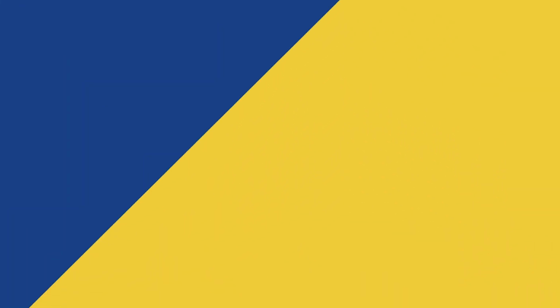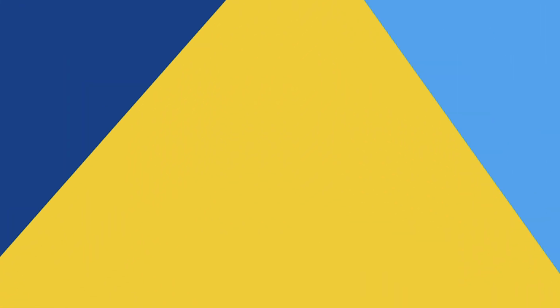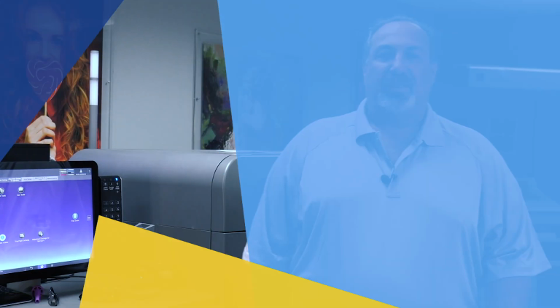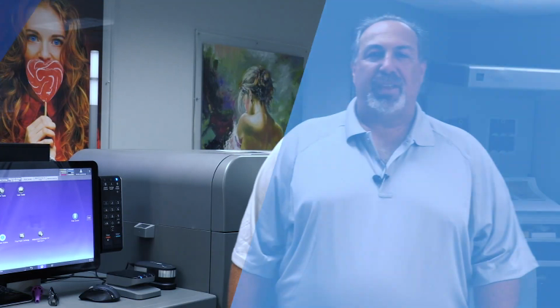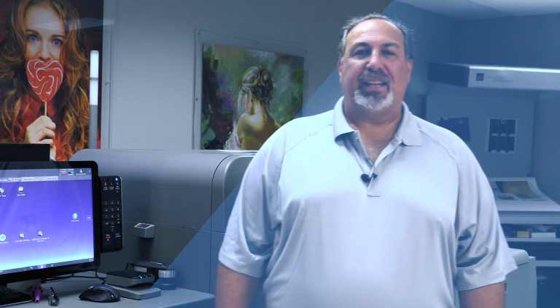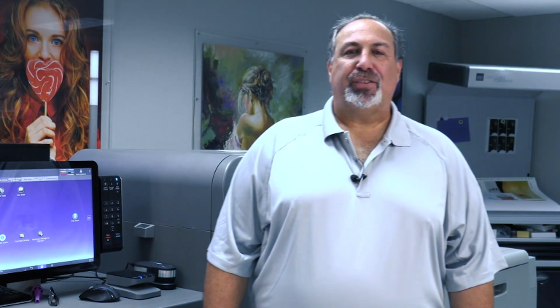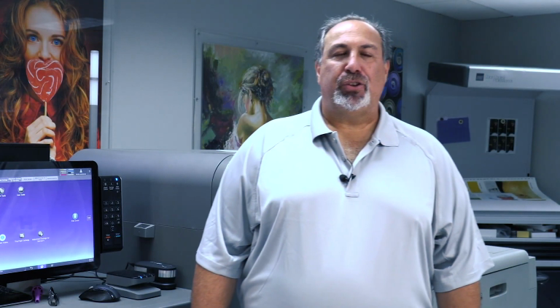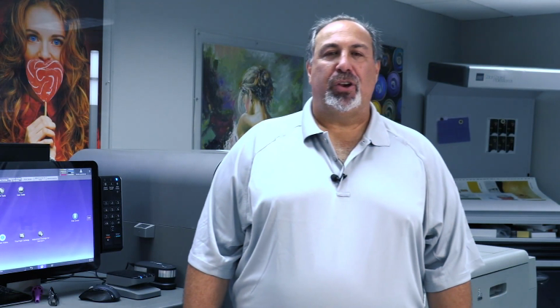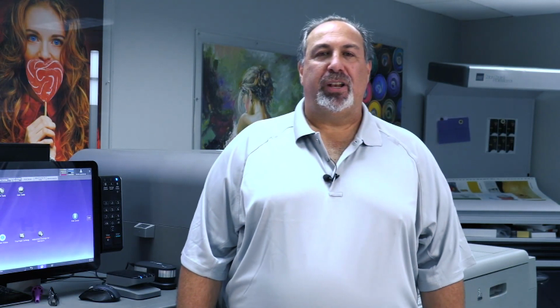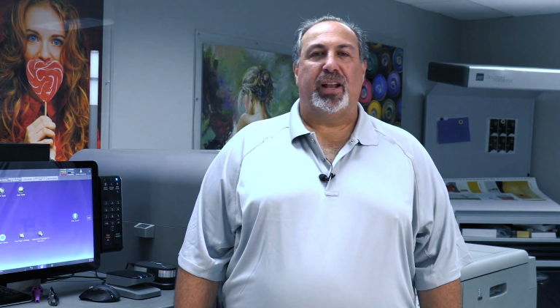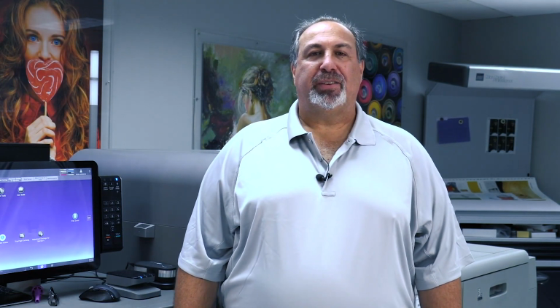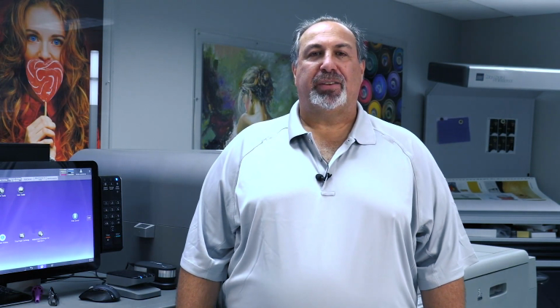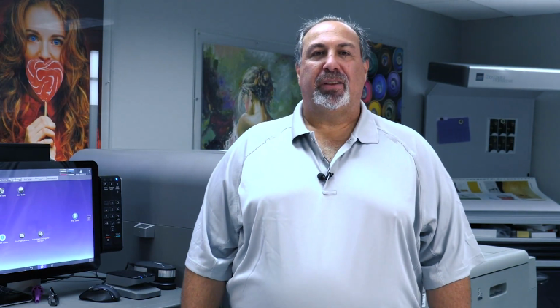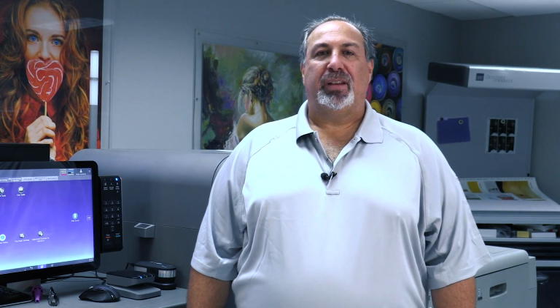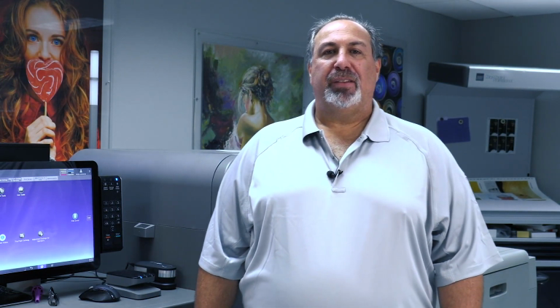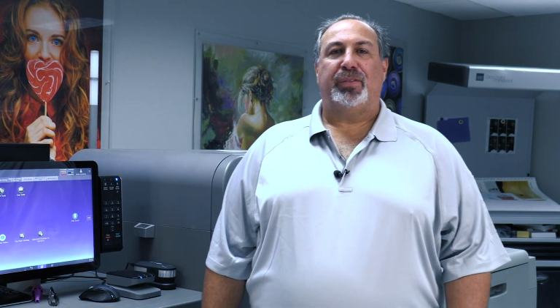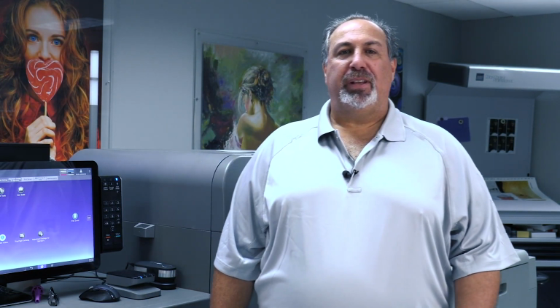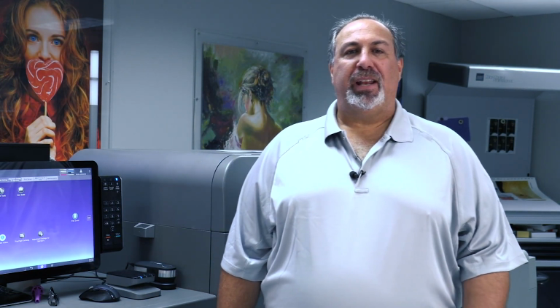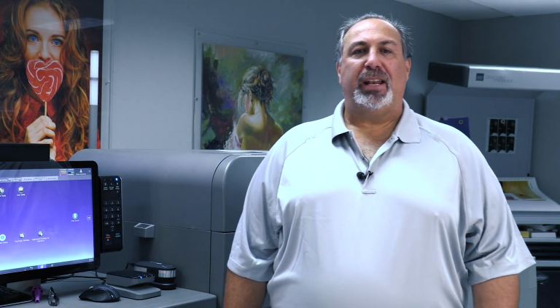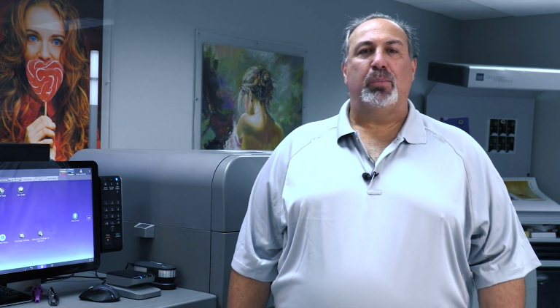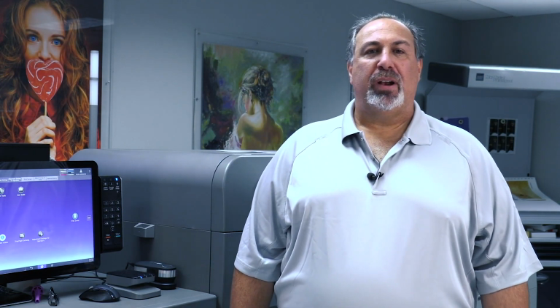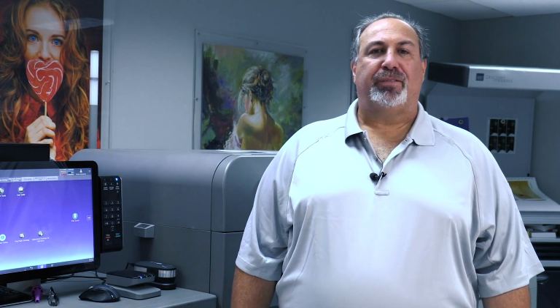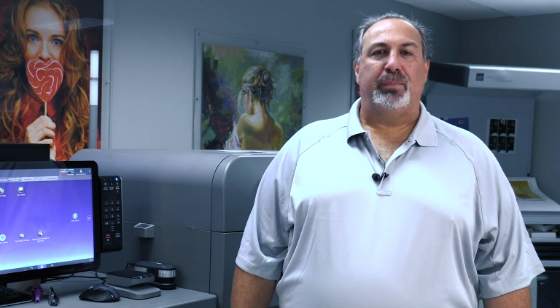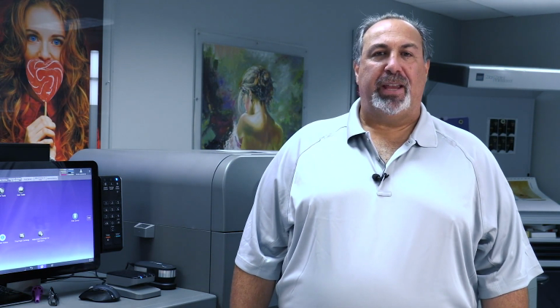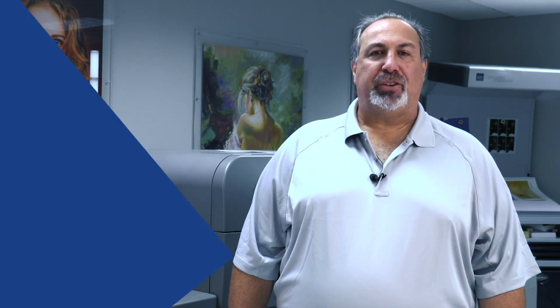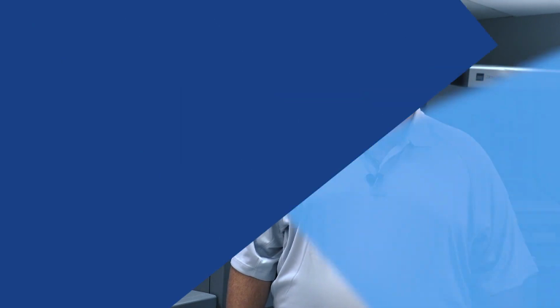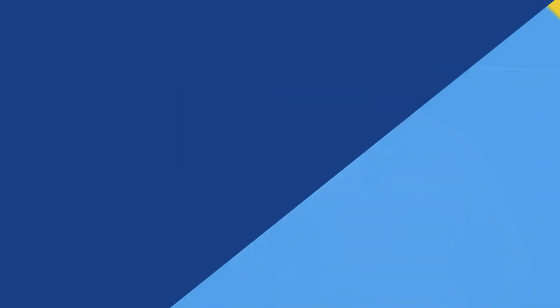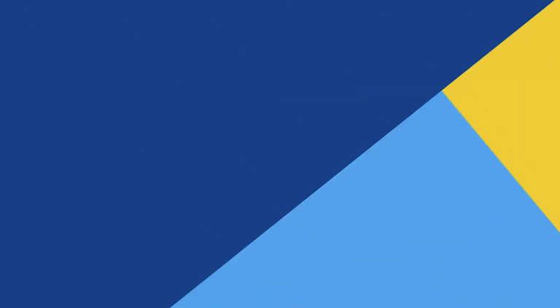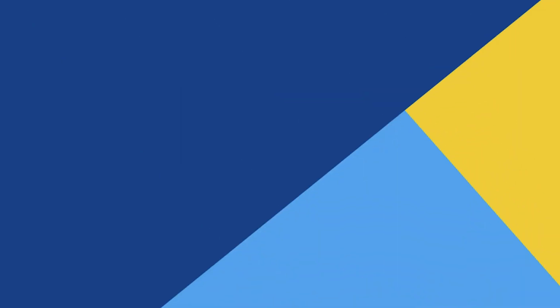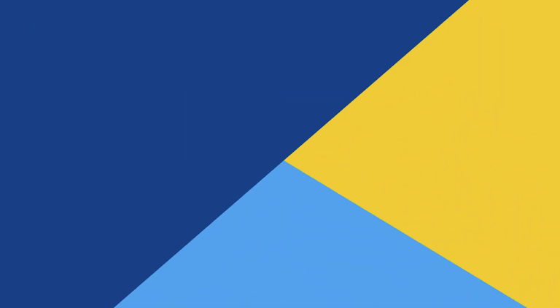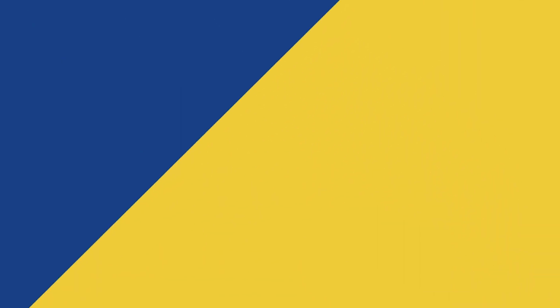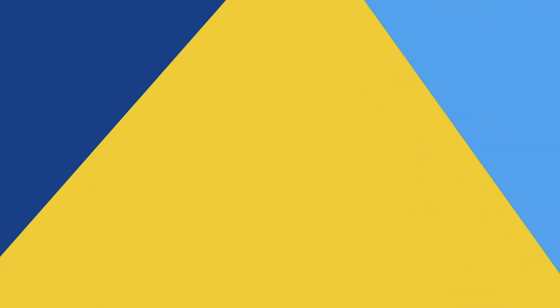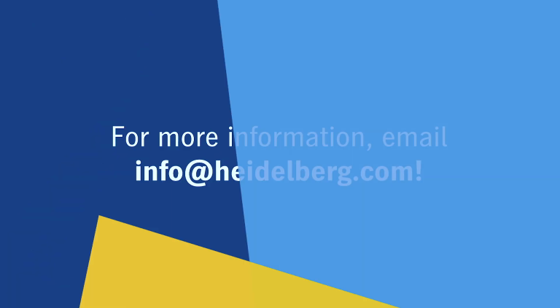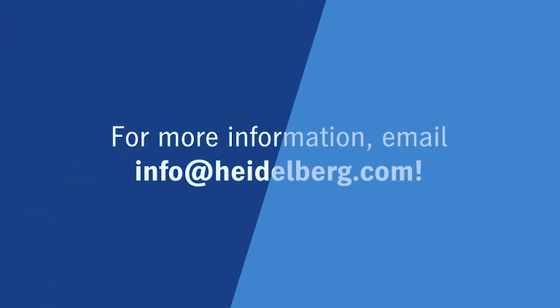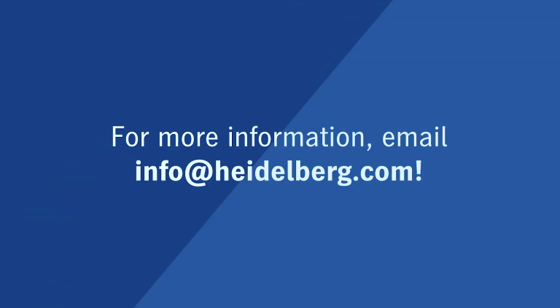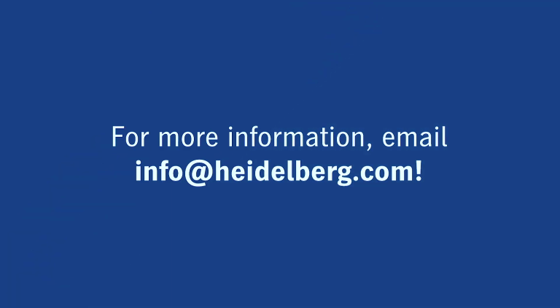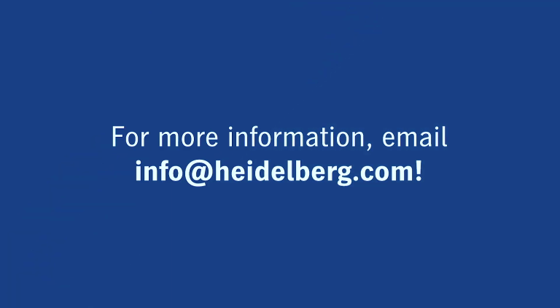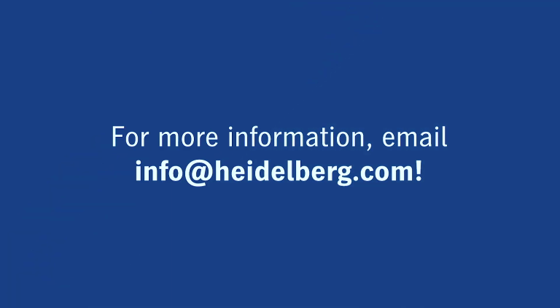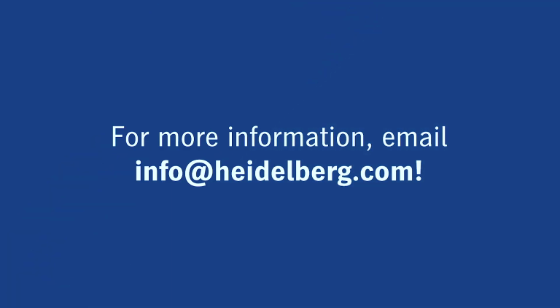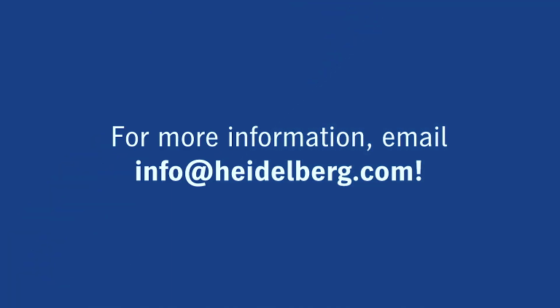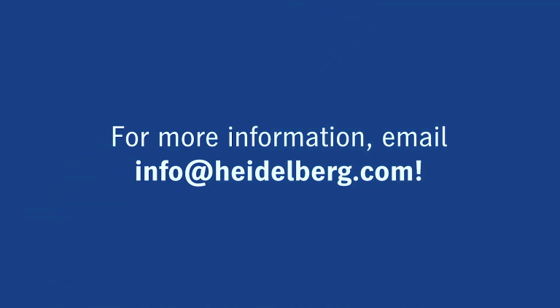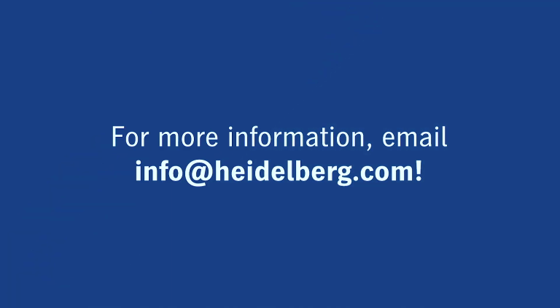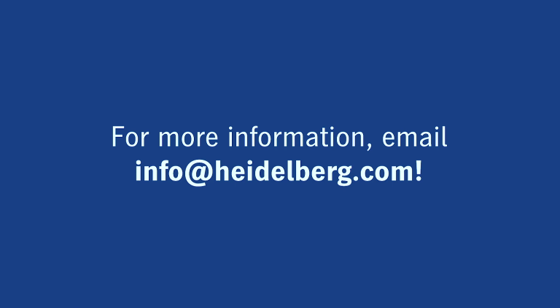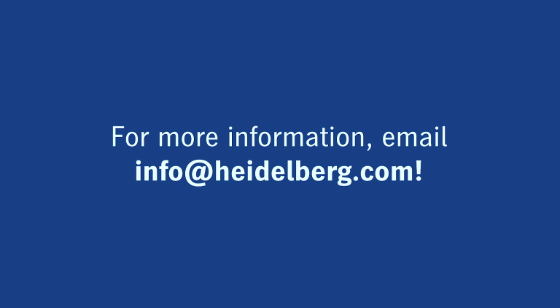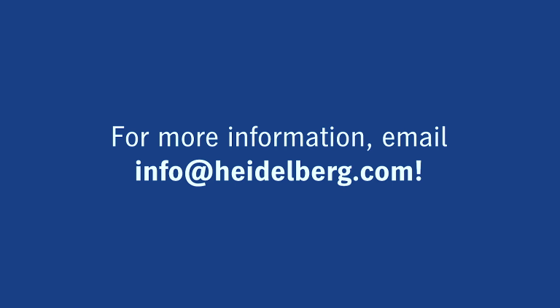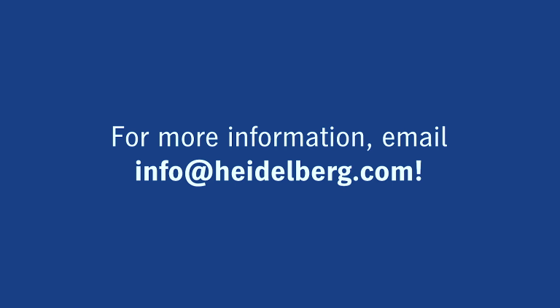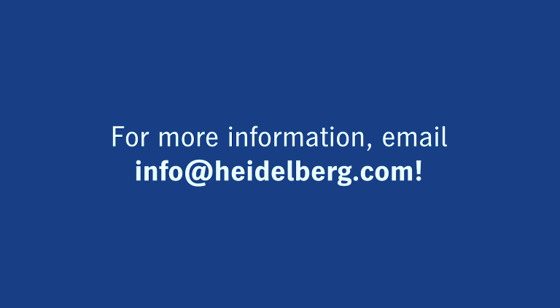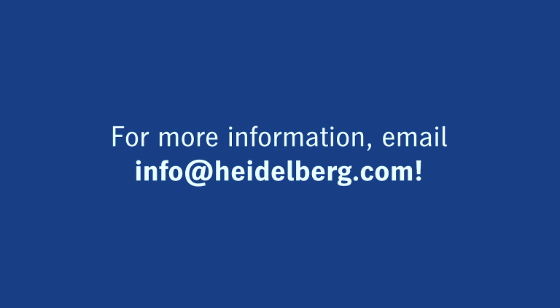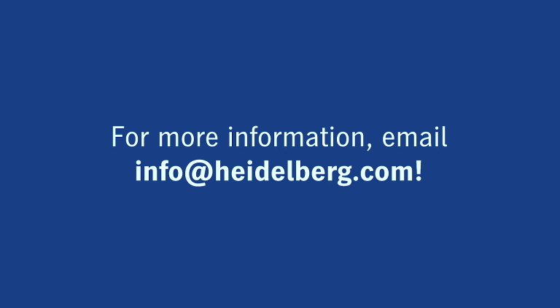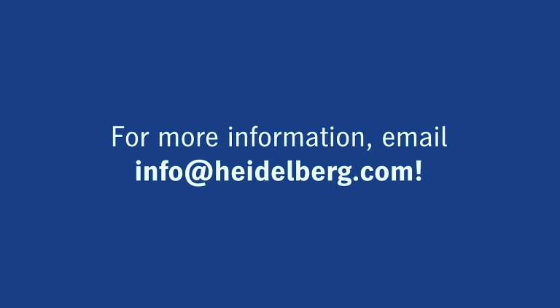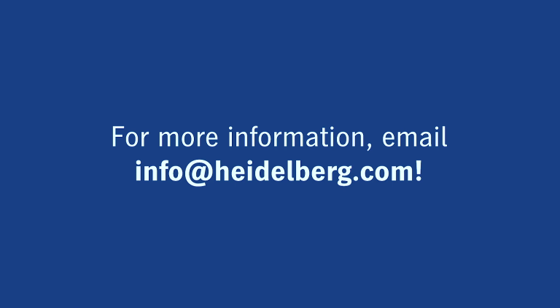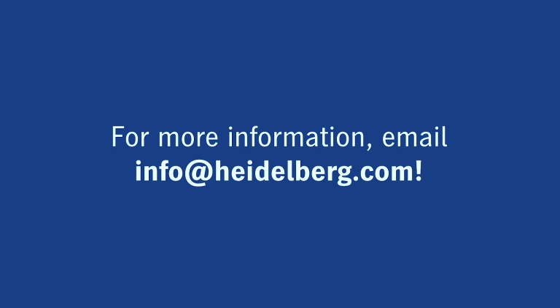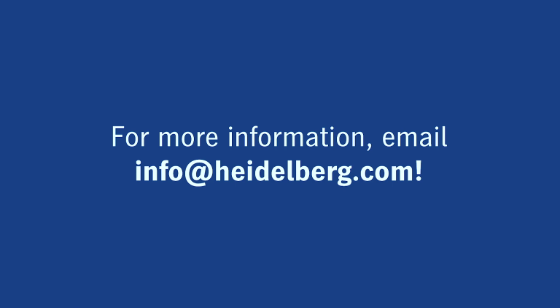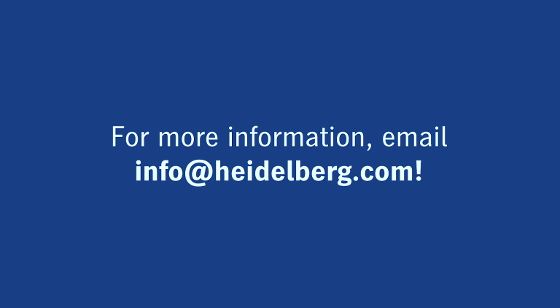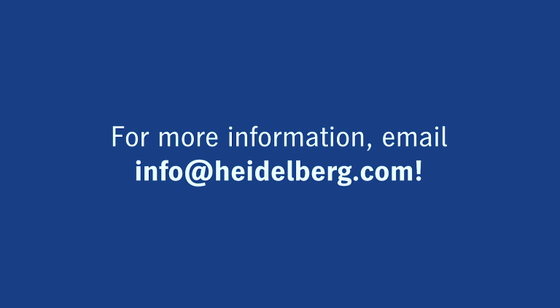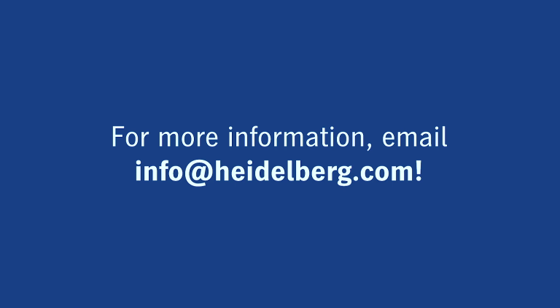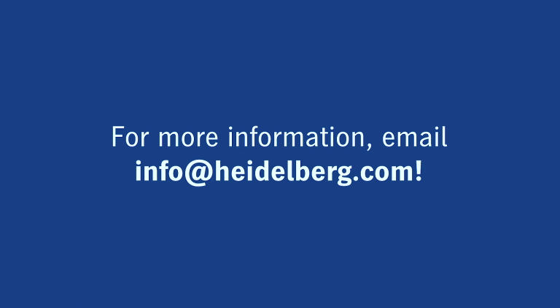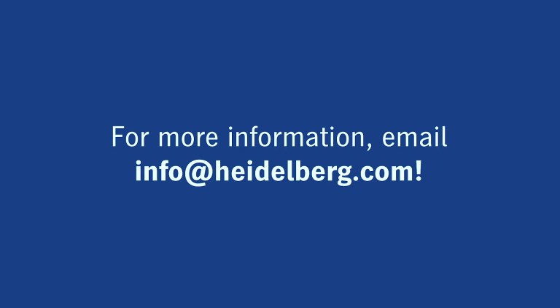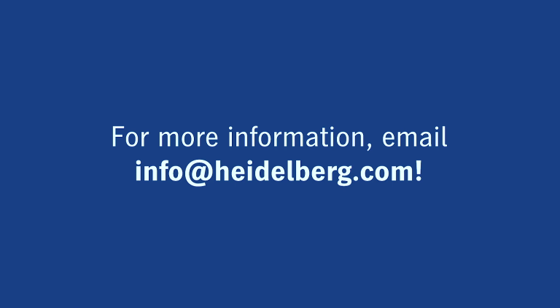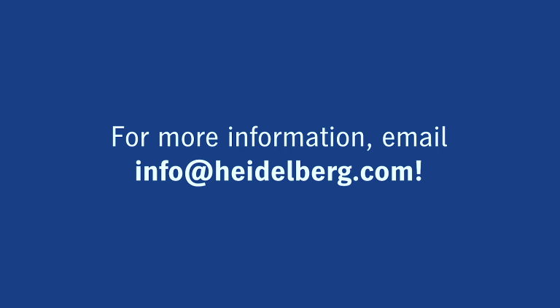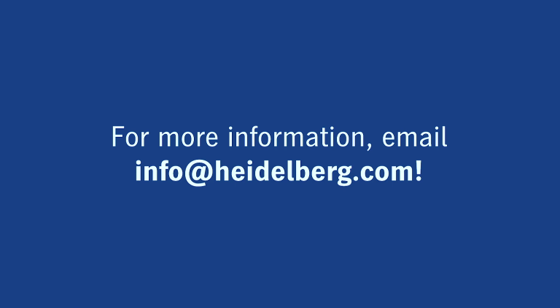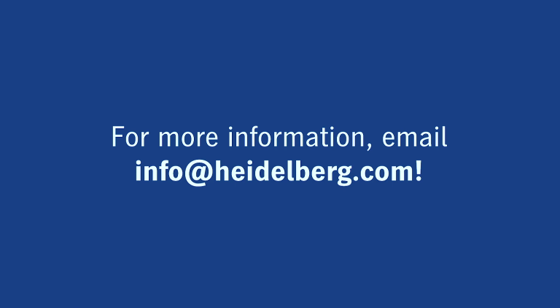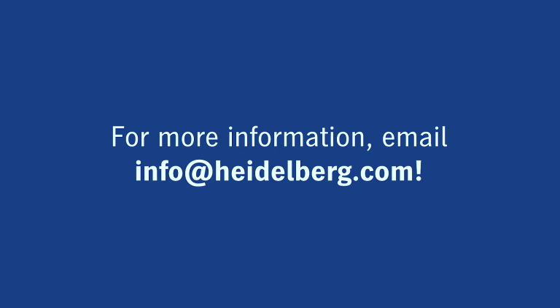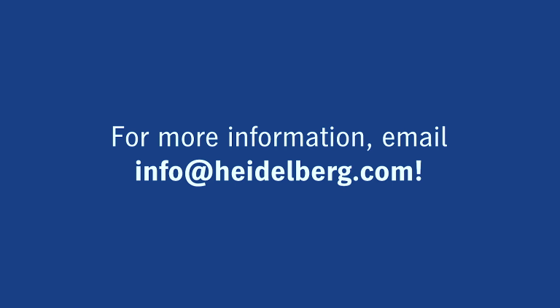Thanks for joining us. If you need any more information, please email us at info@heidelberg.com.